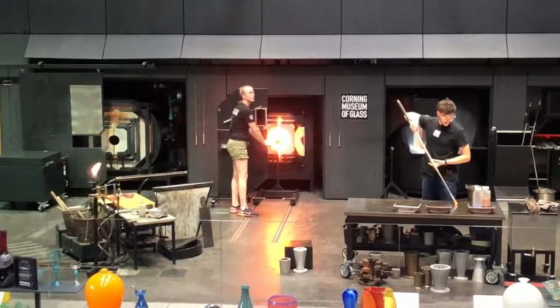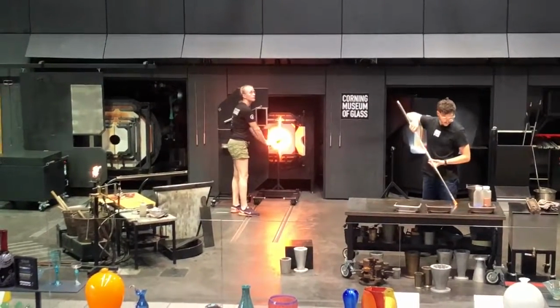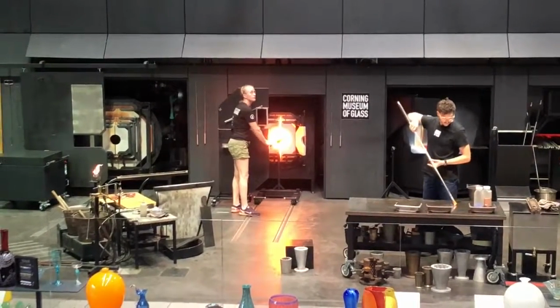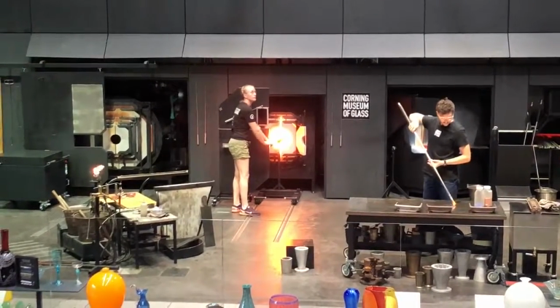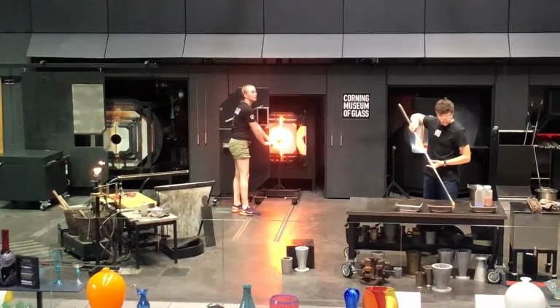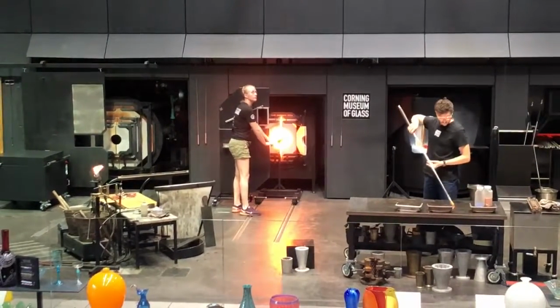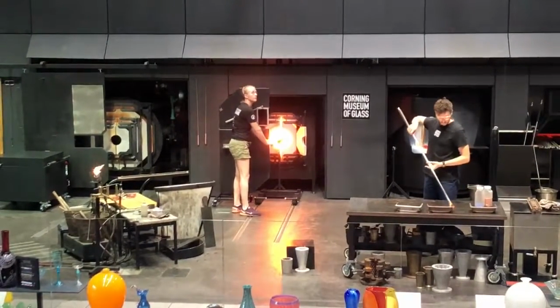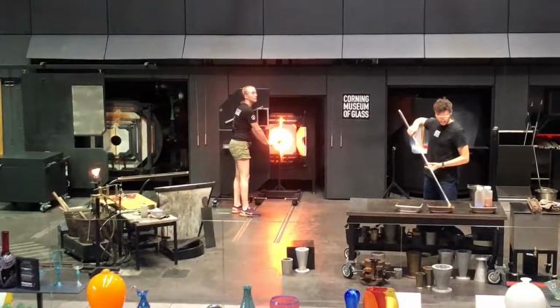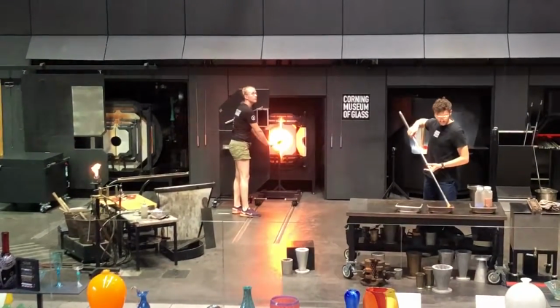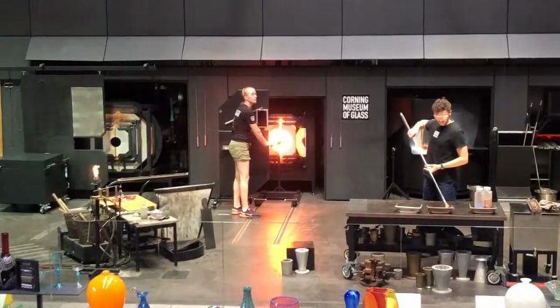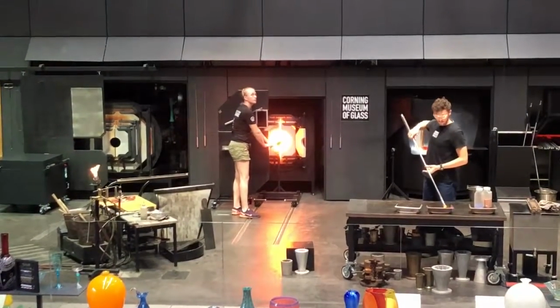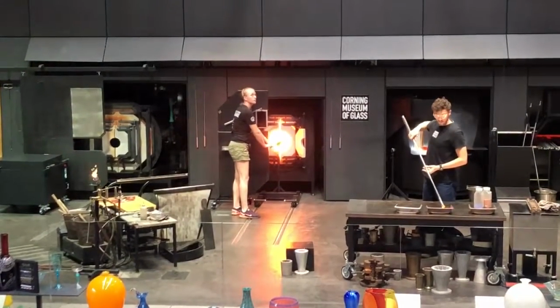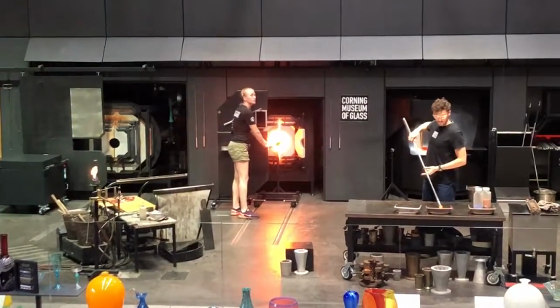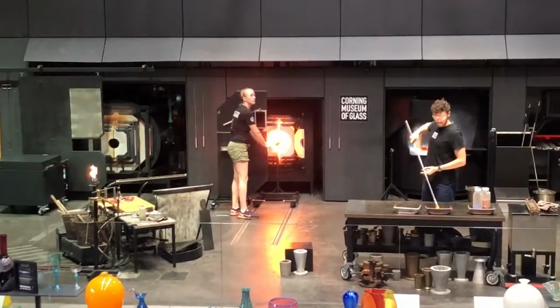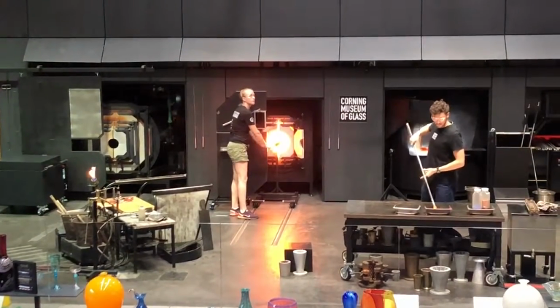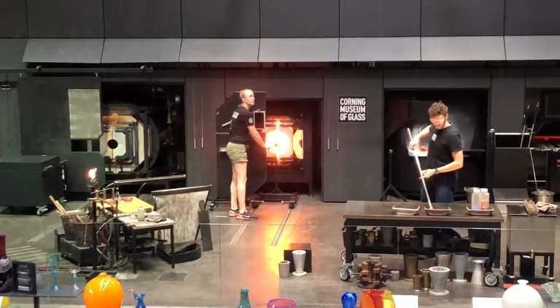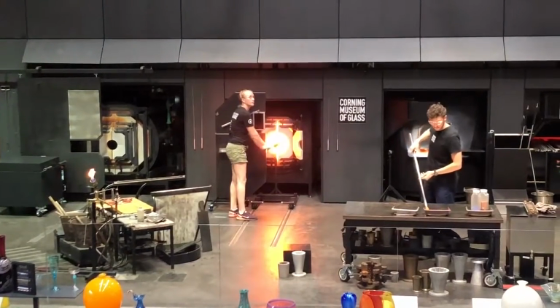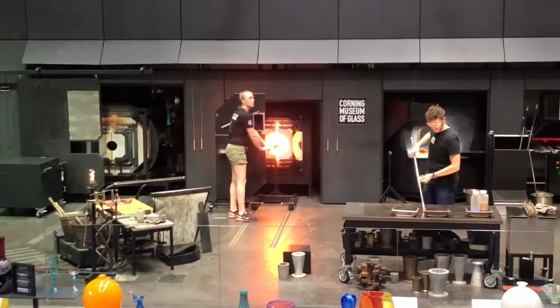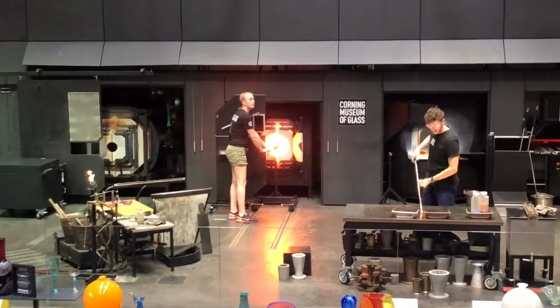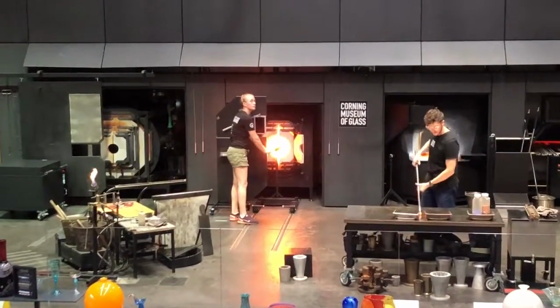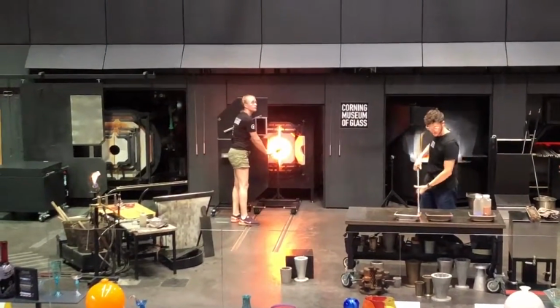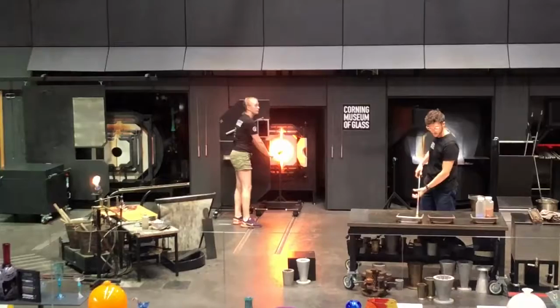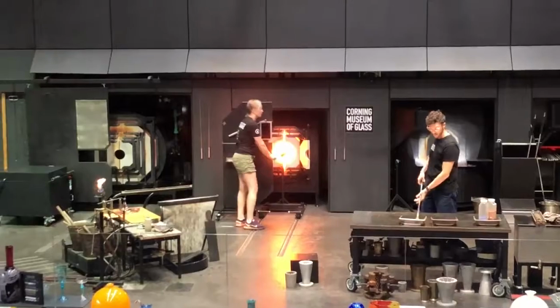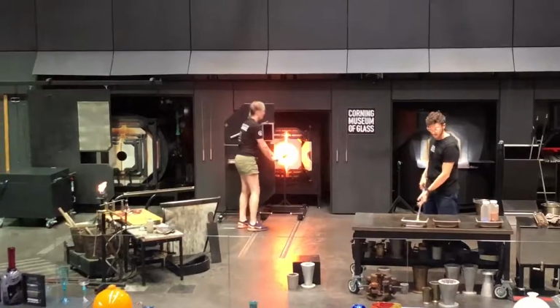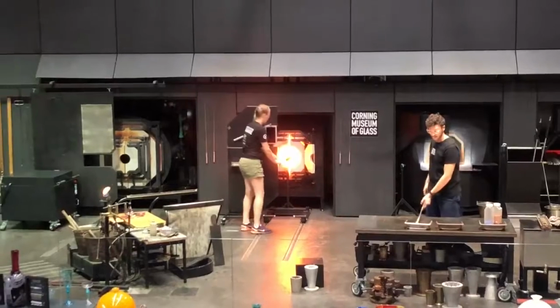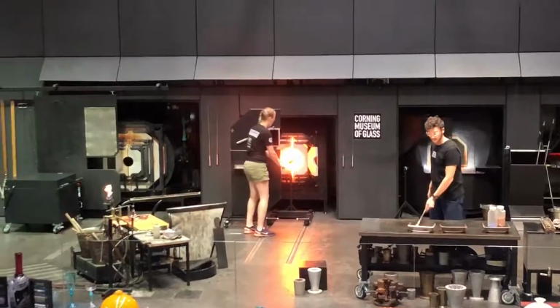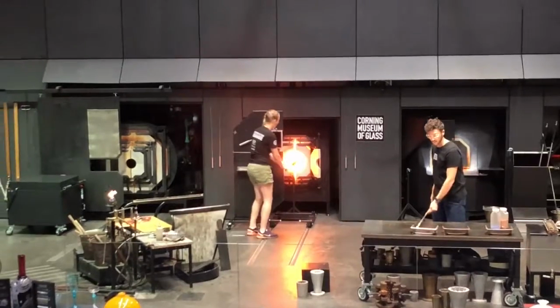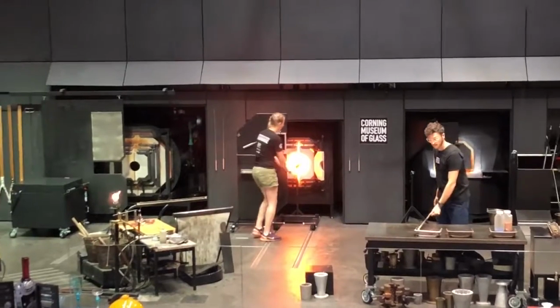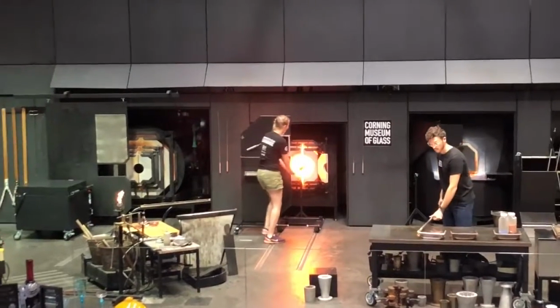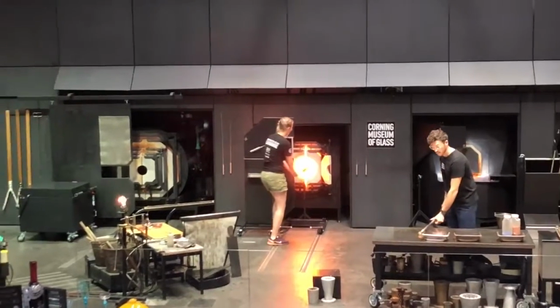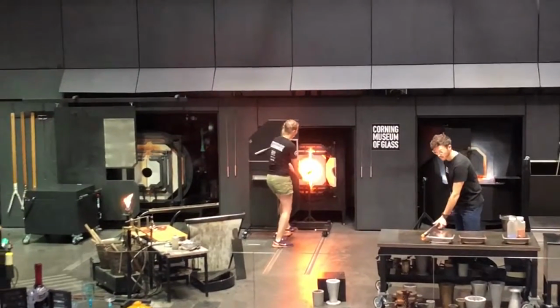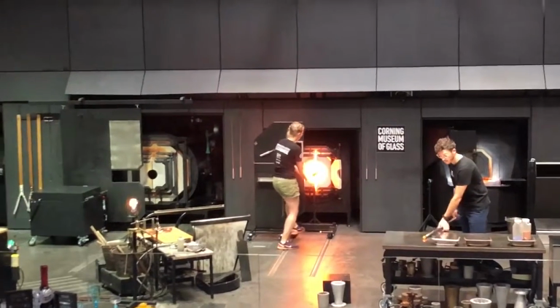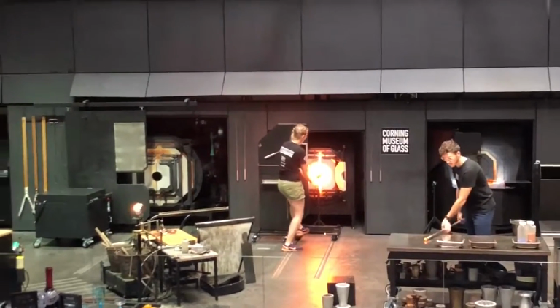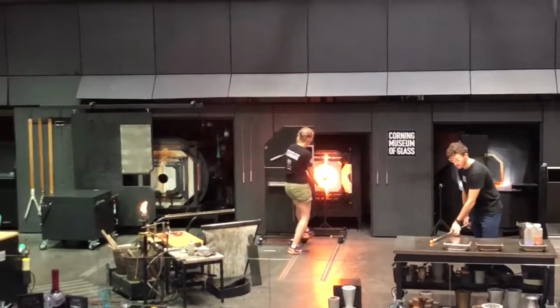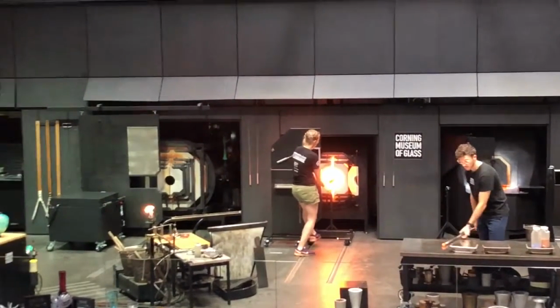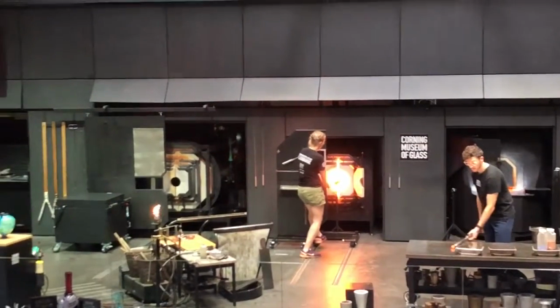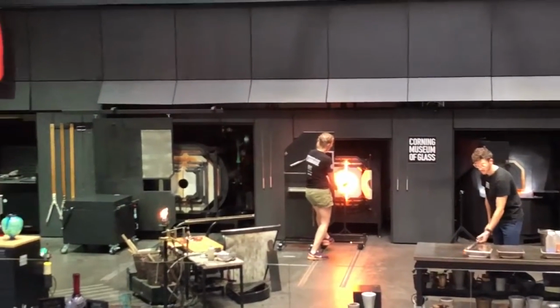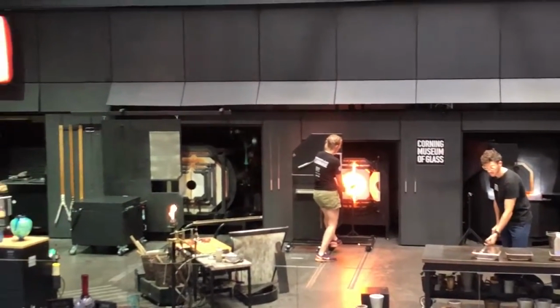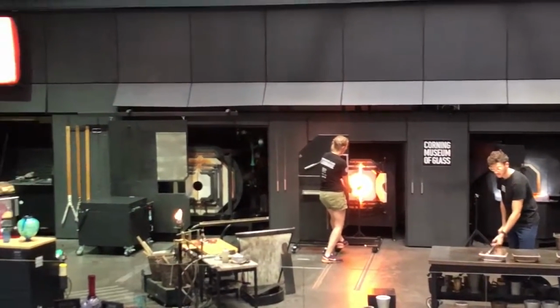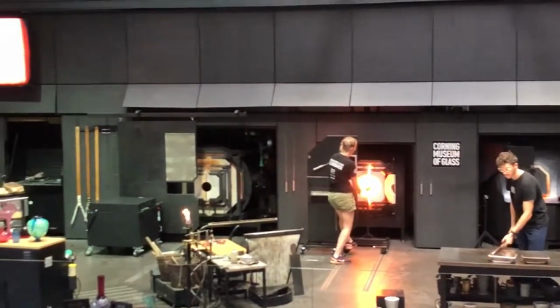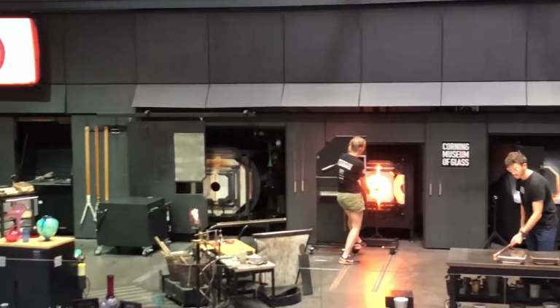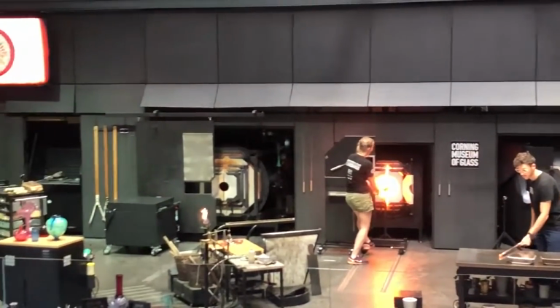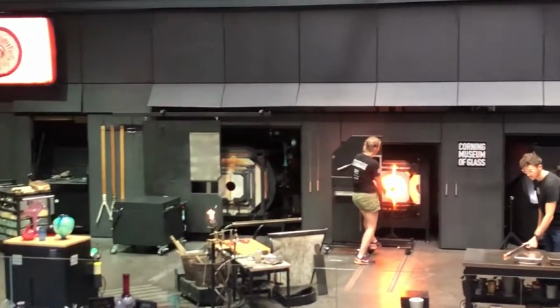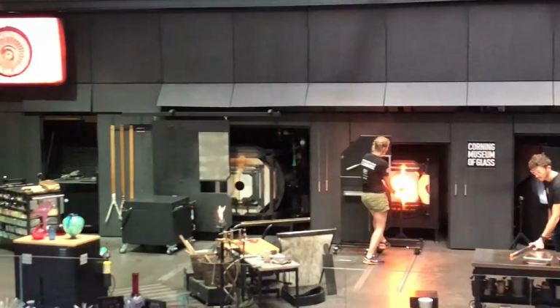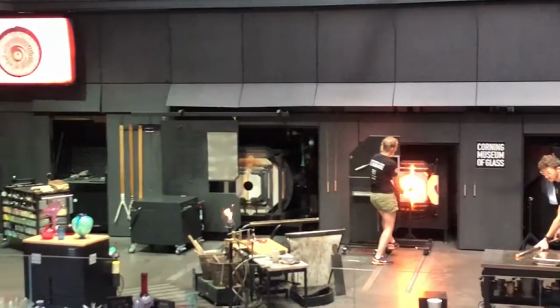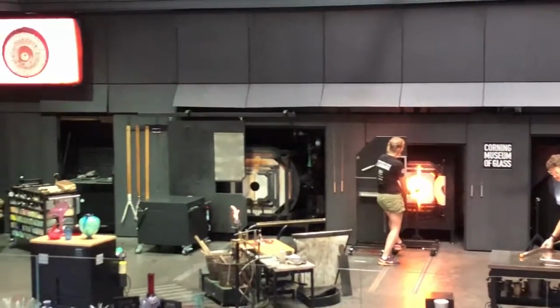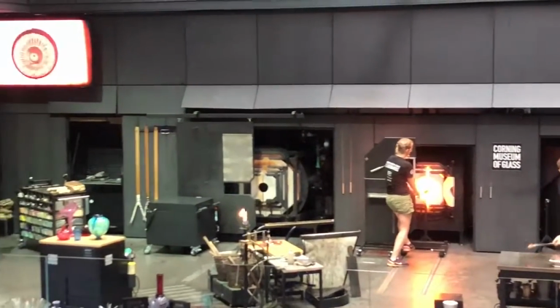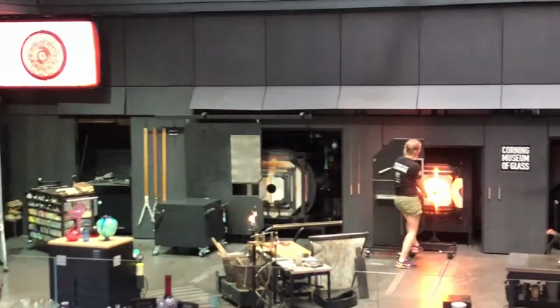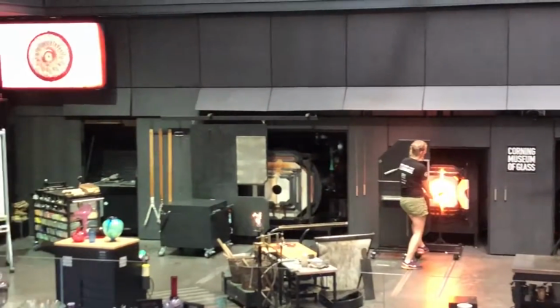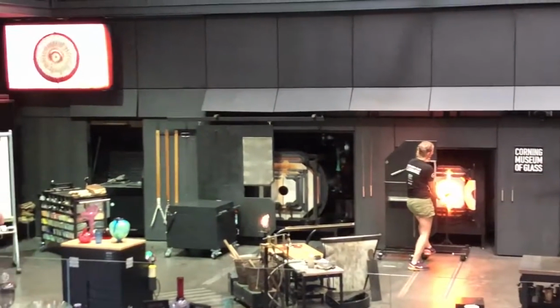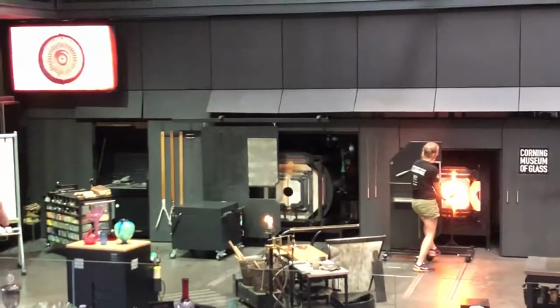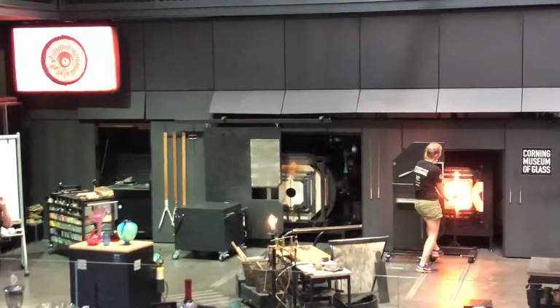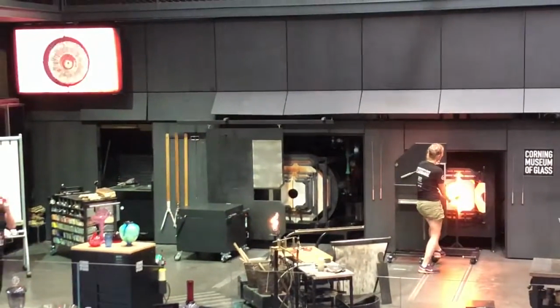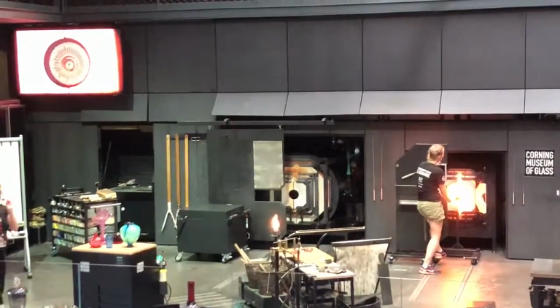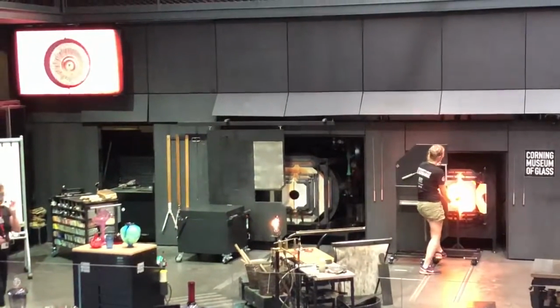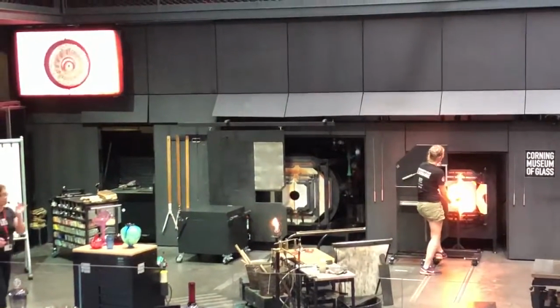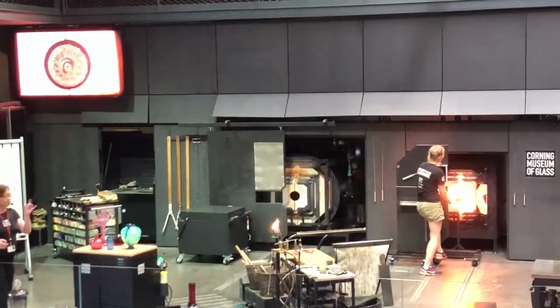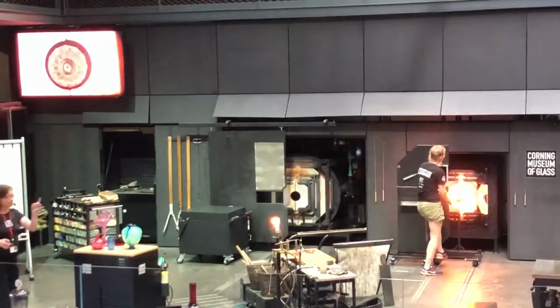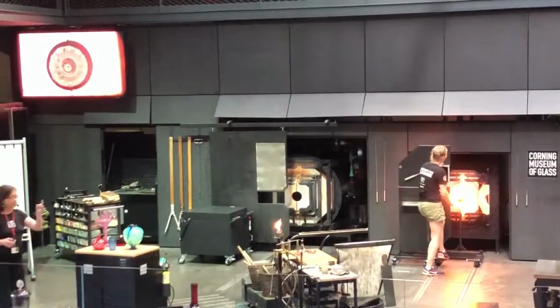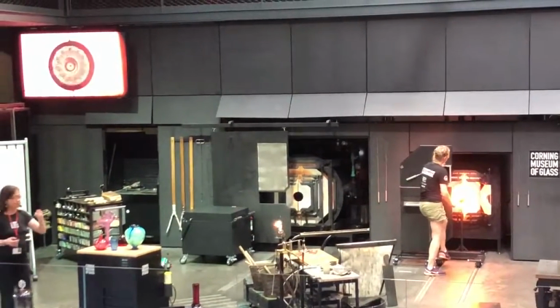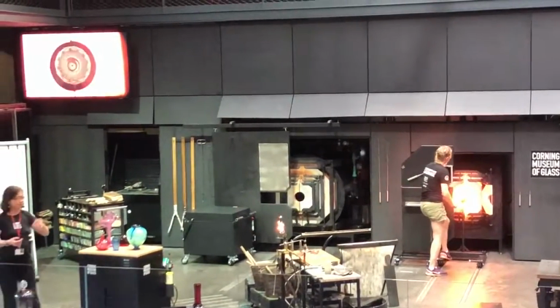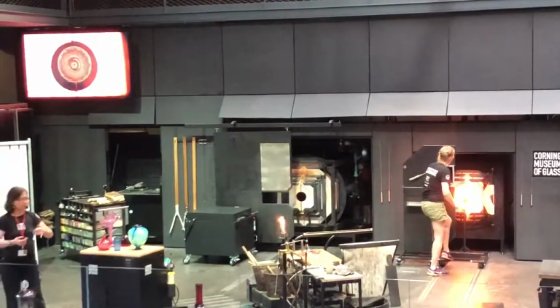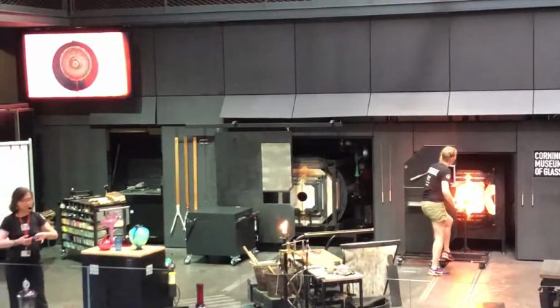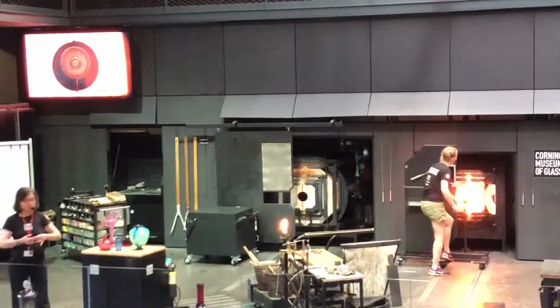We need to slowly cool every object we make, a process called annealing. It takes roughly 8 to 10 hours for most of the pieces you see here.